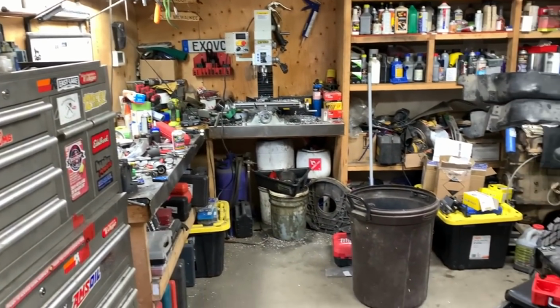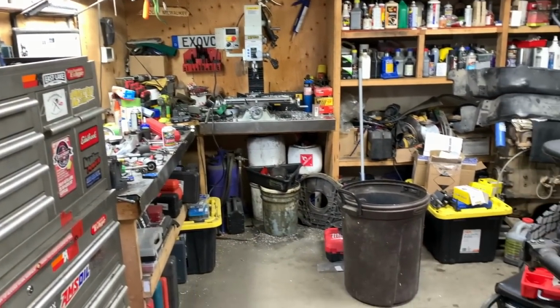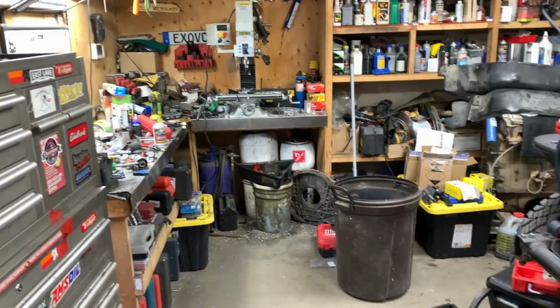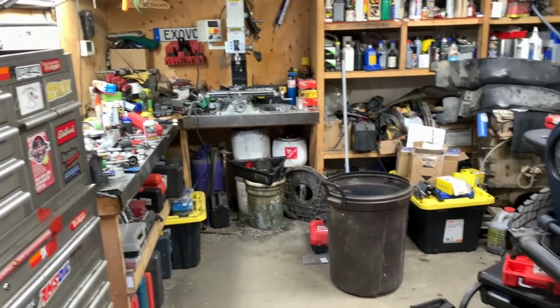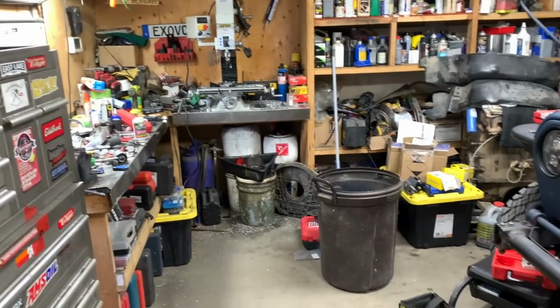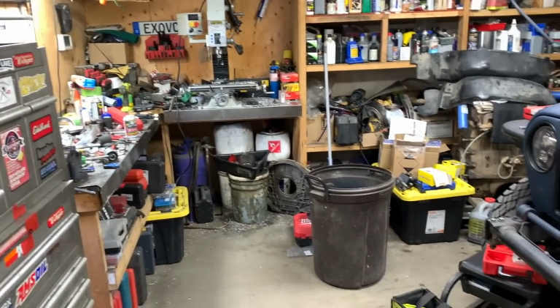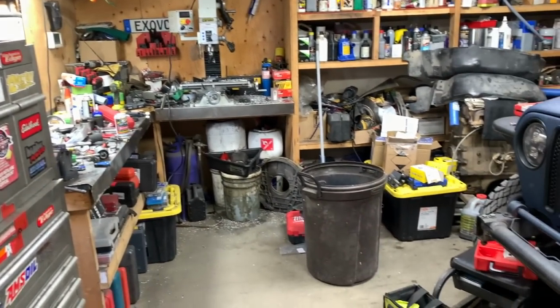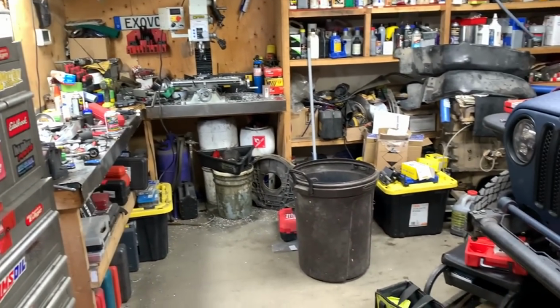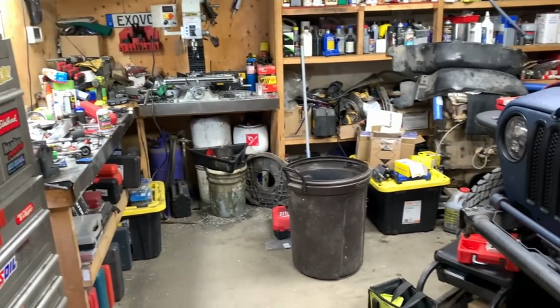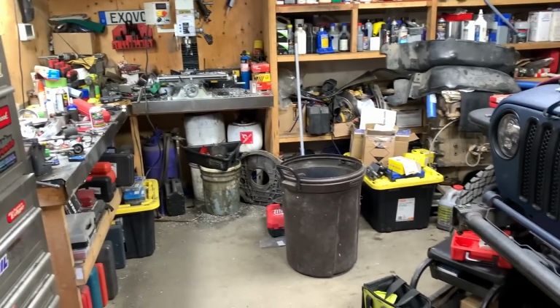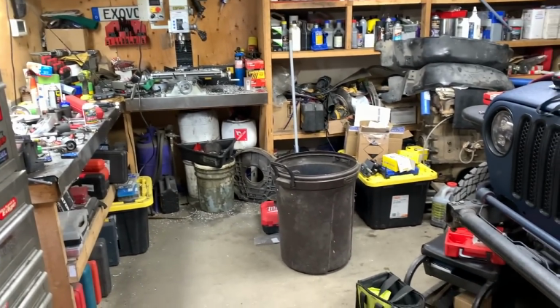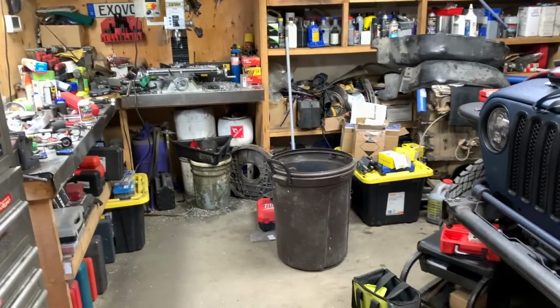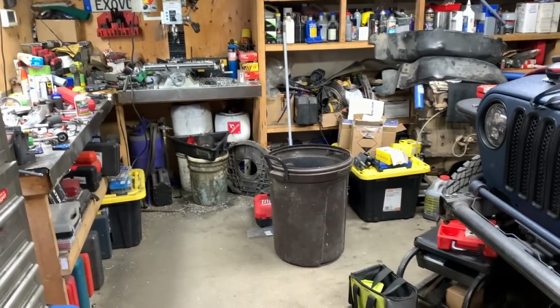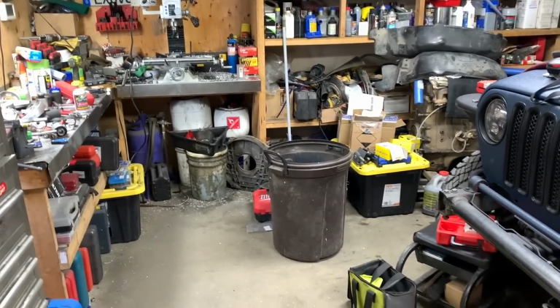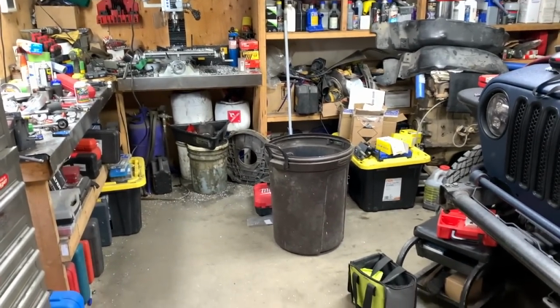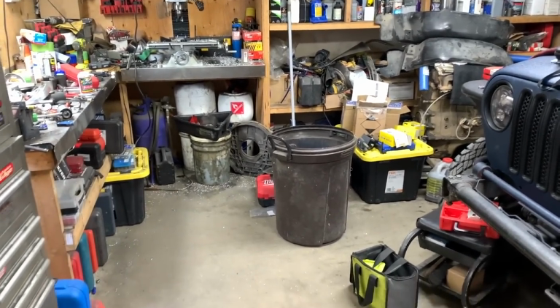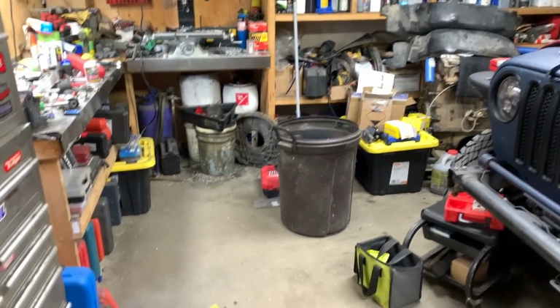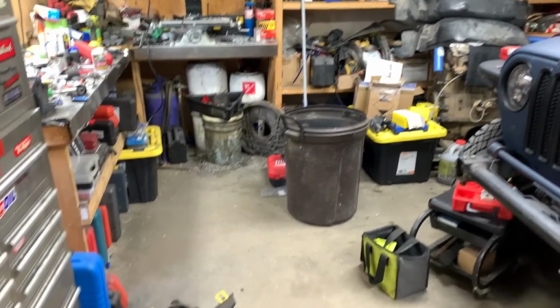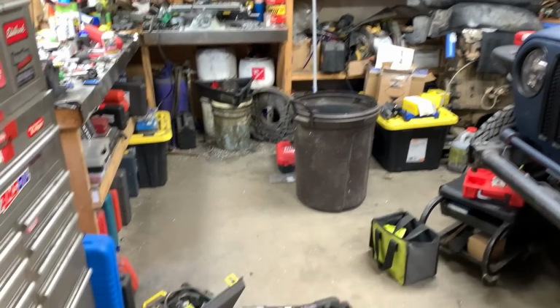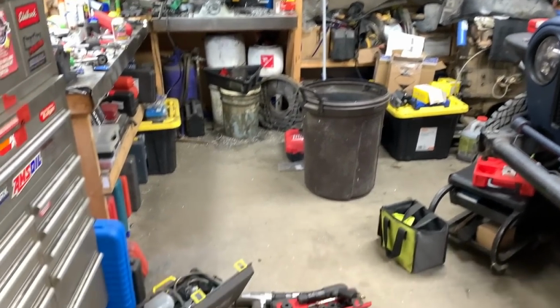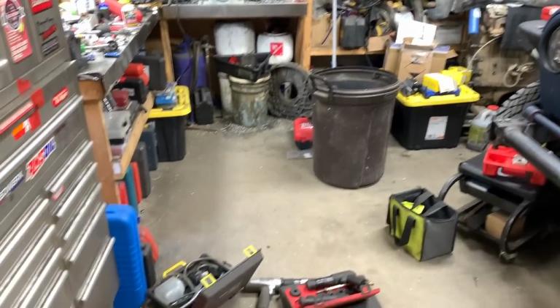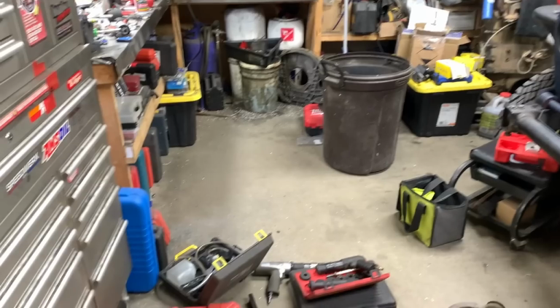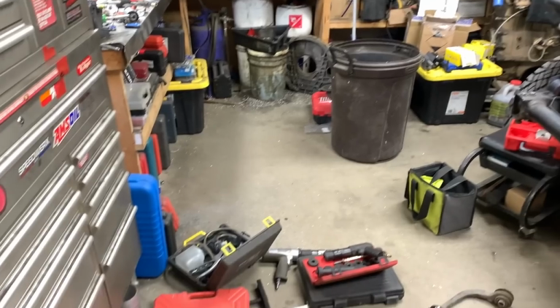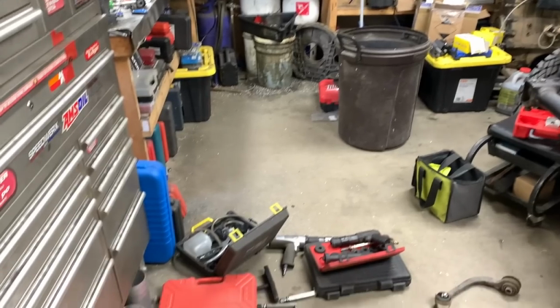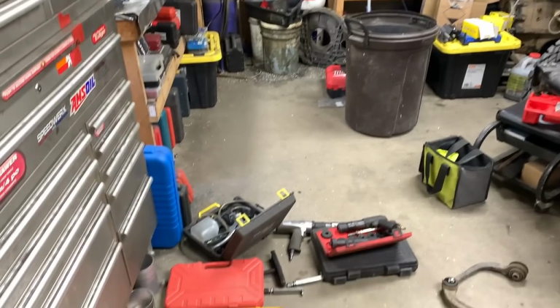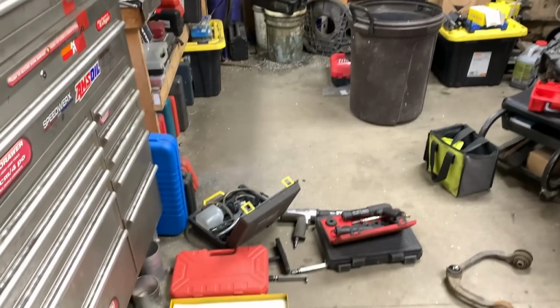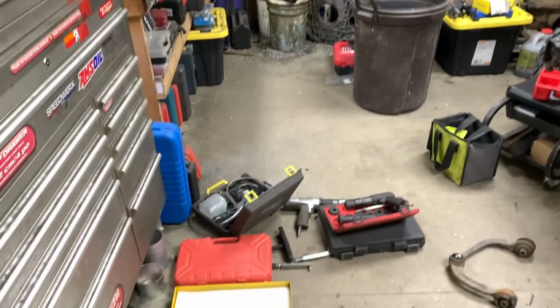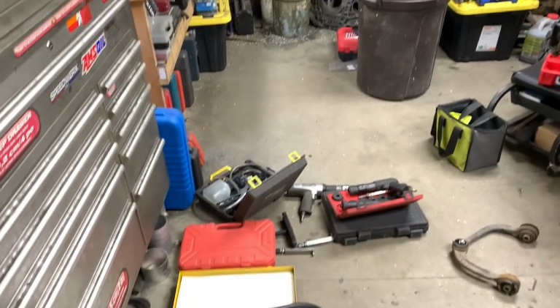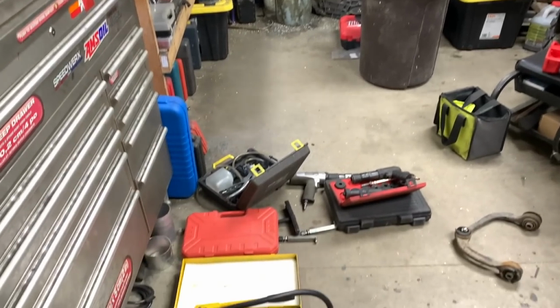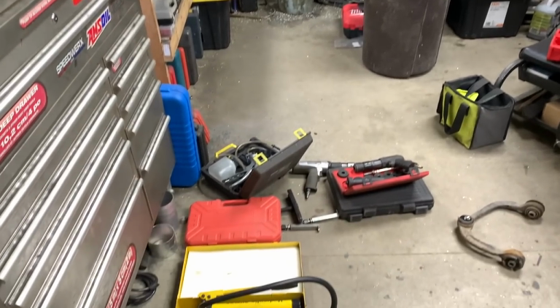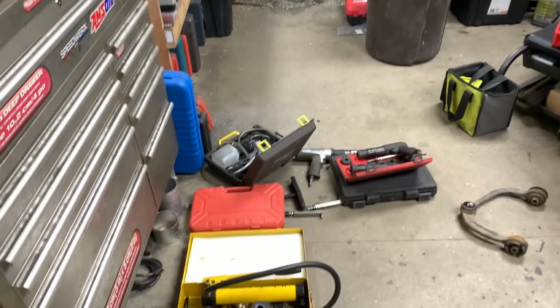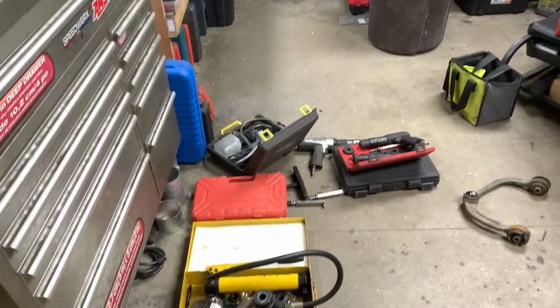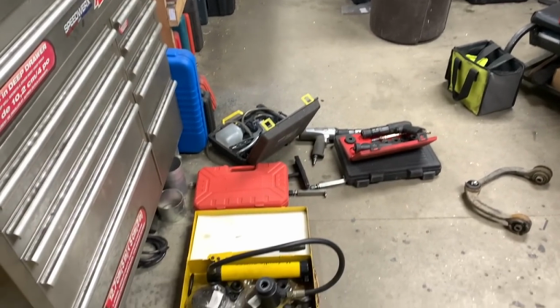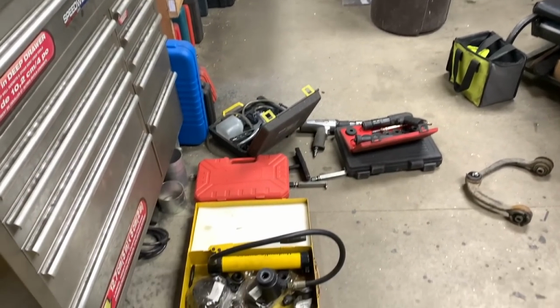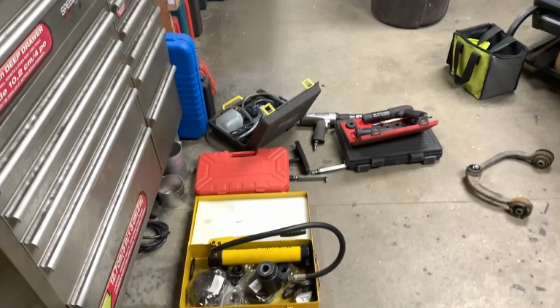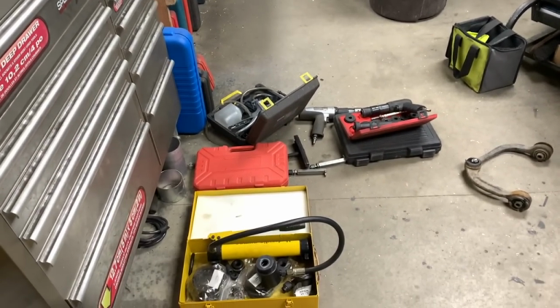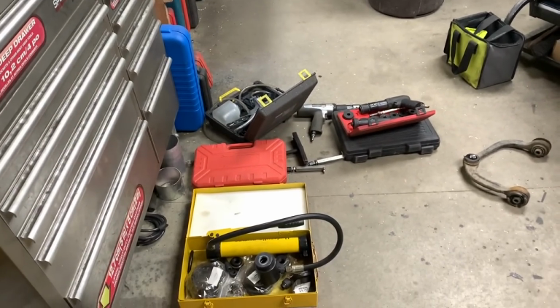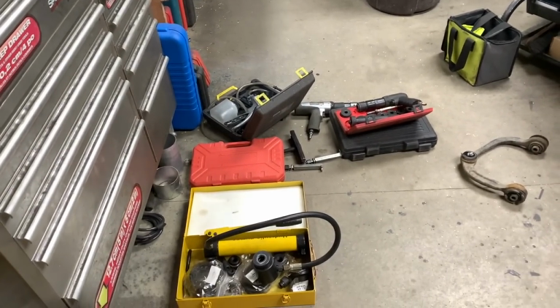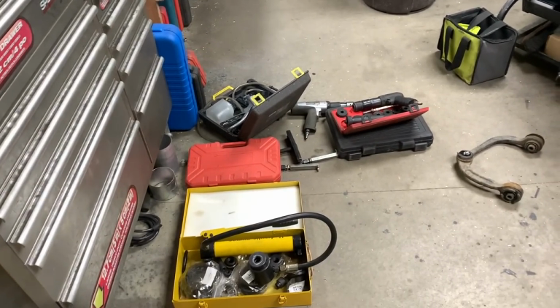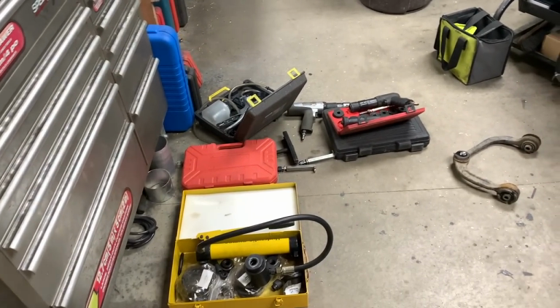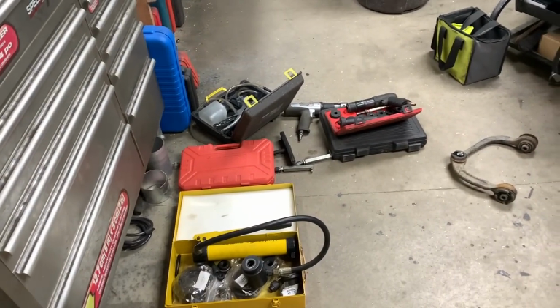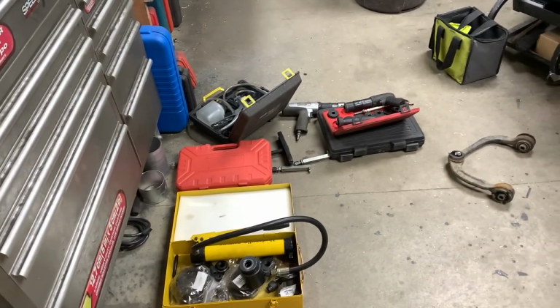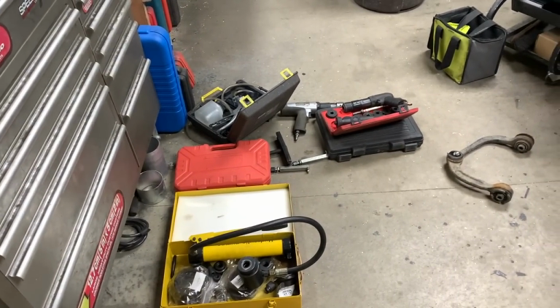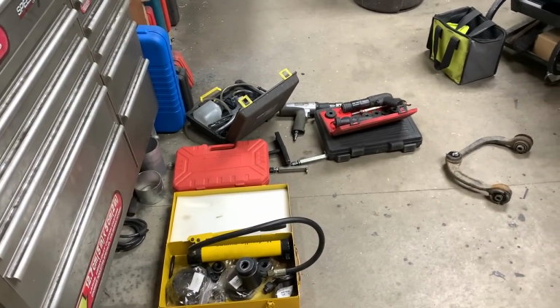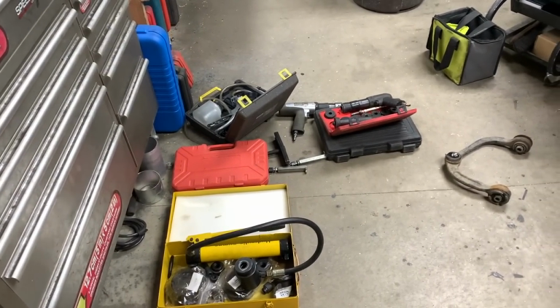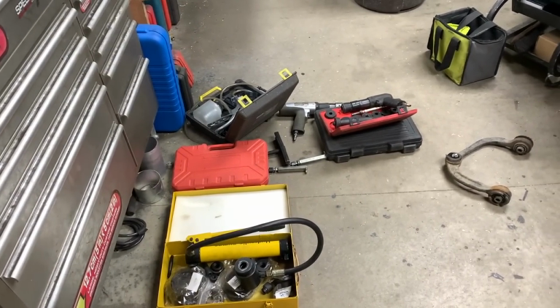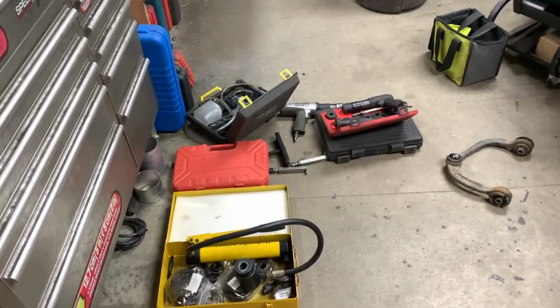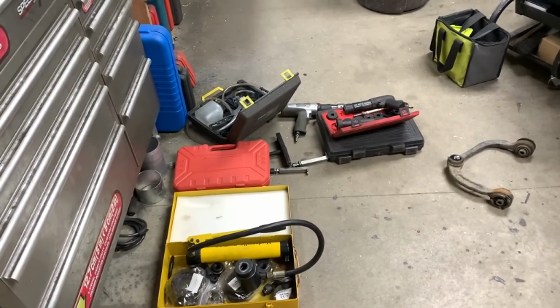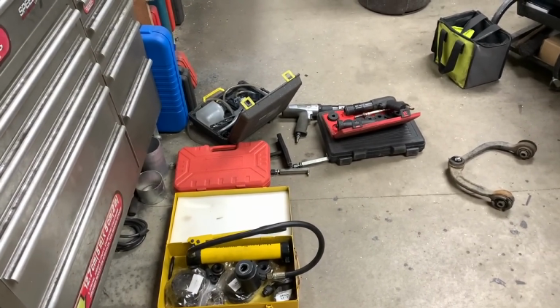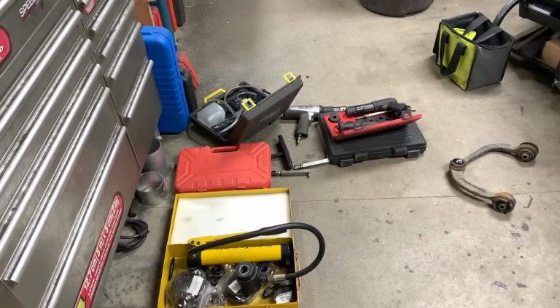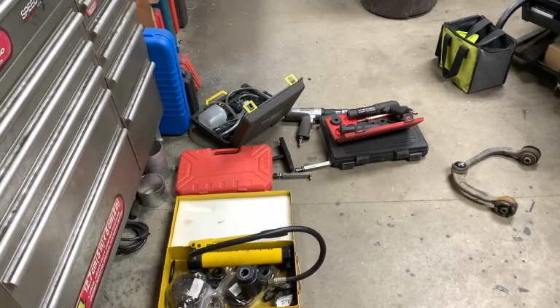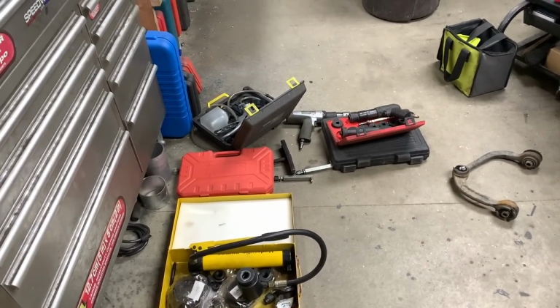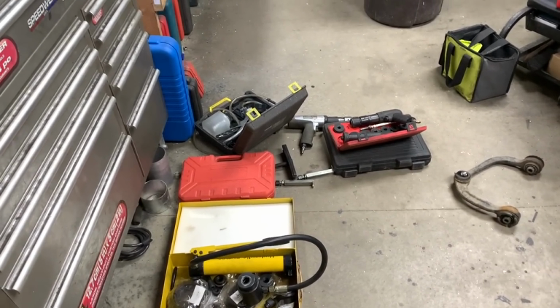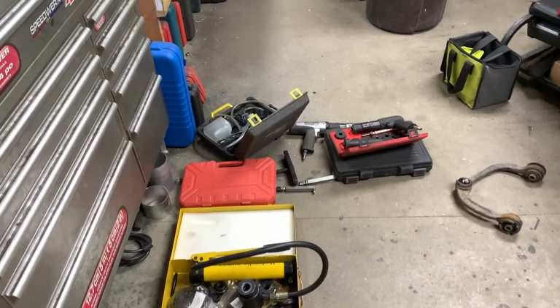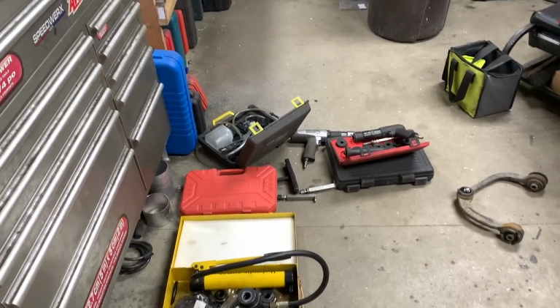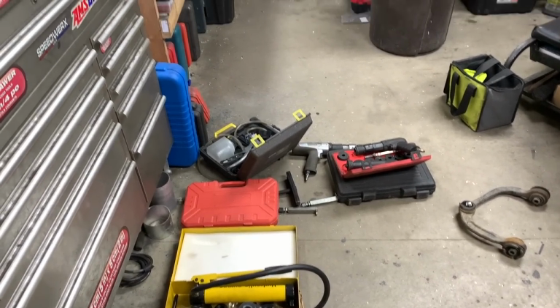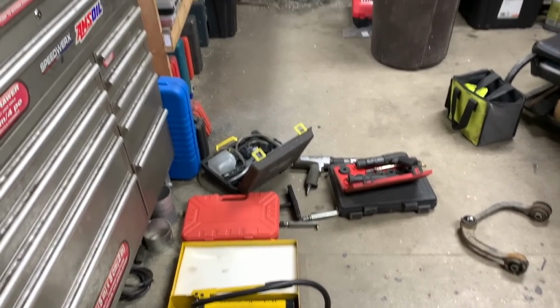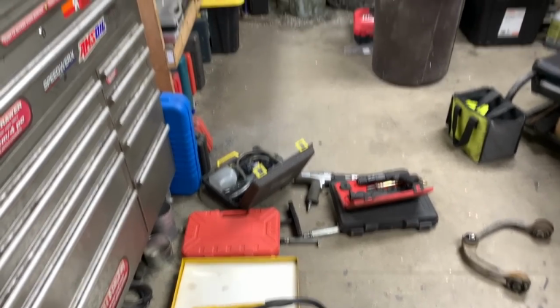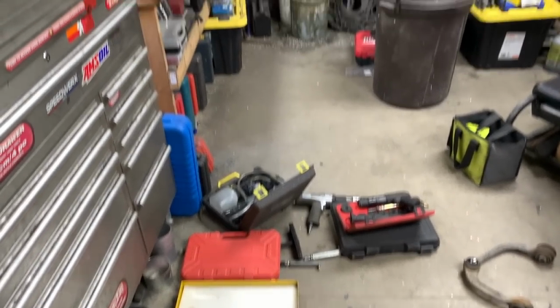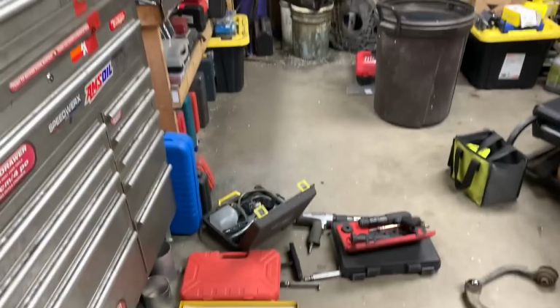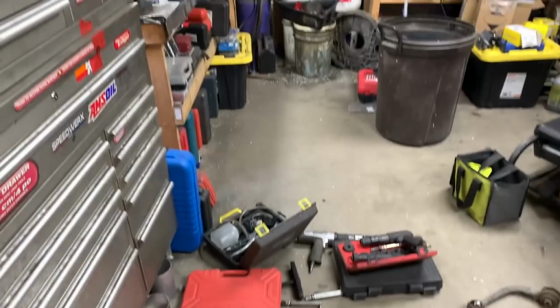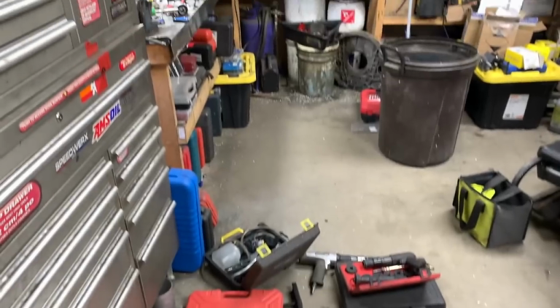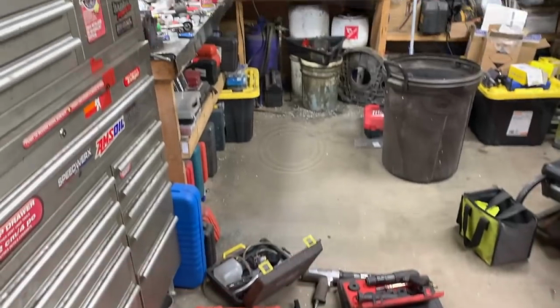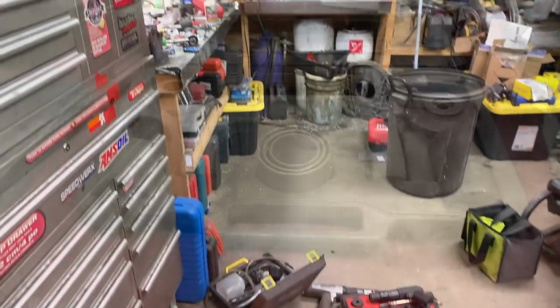Got one project I want to take care of, but need to take care of this garage first.